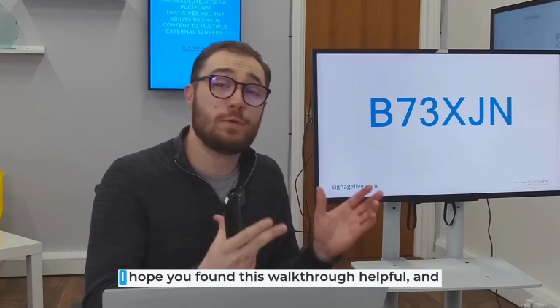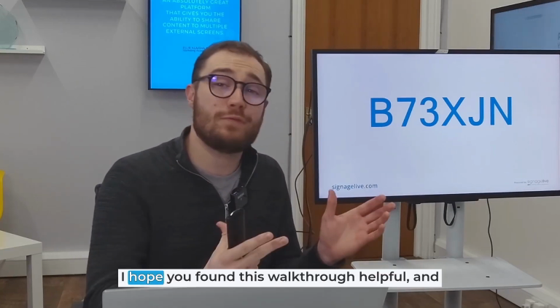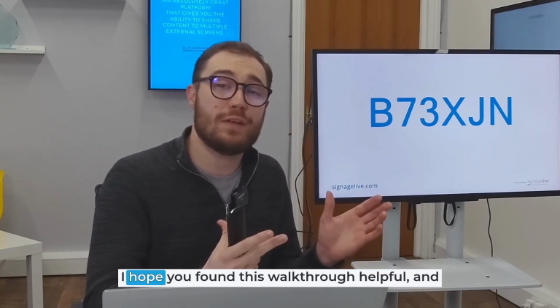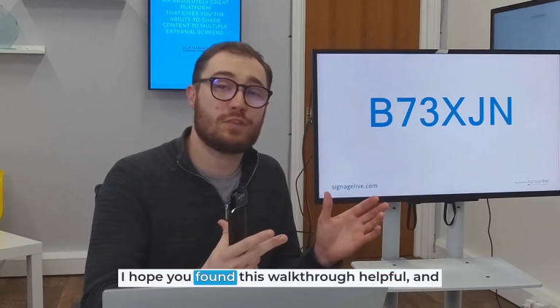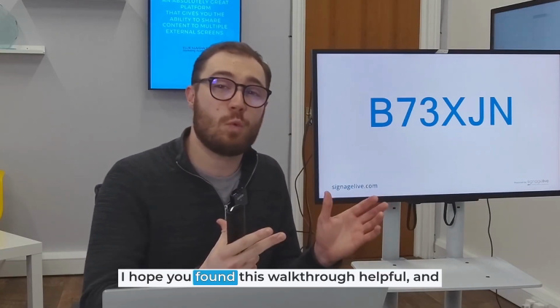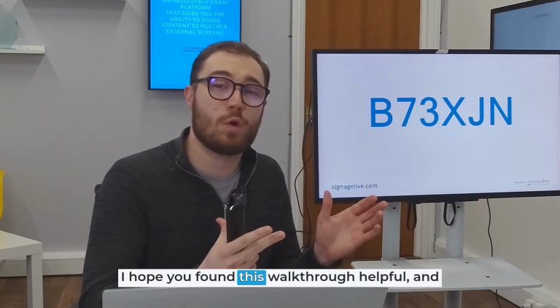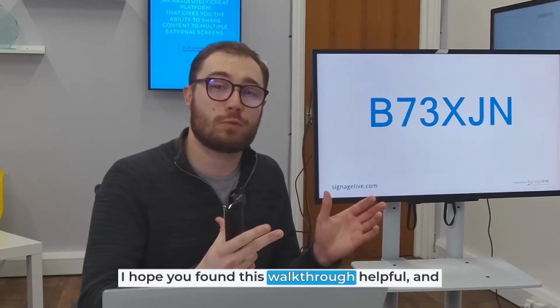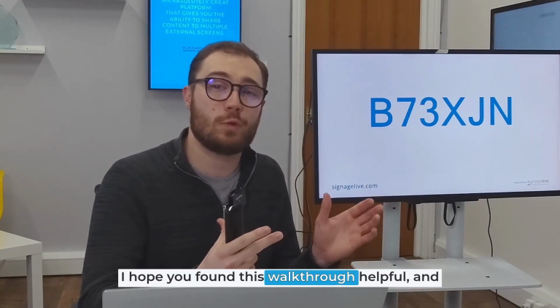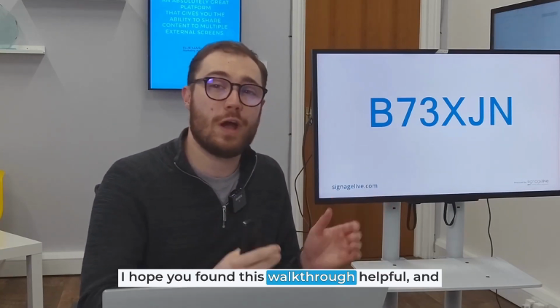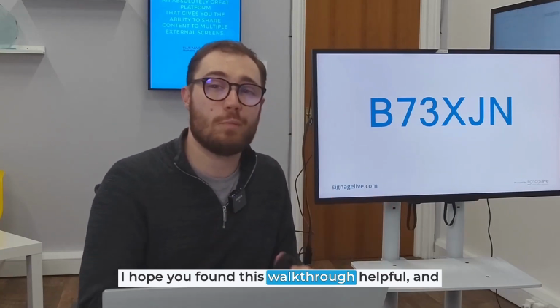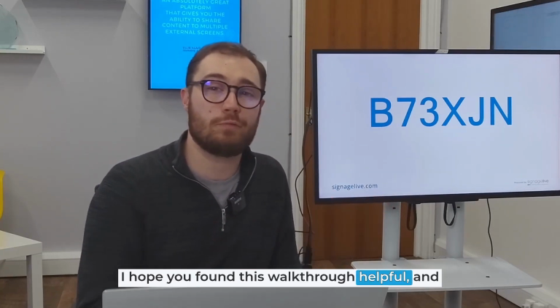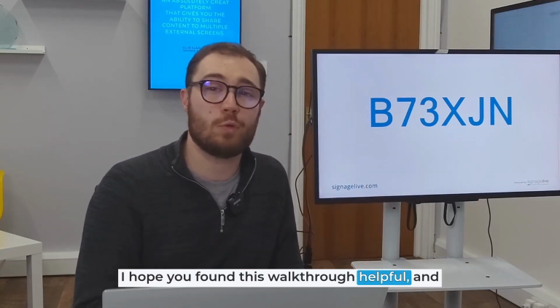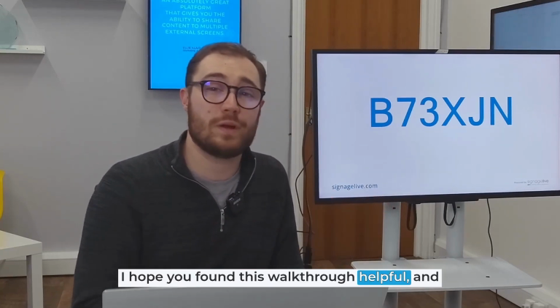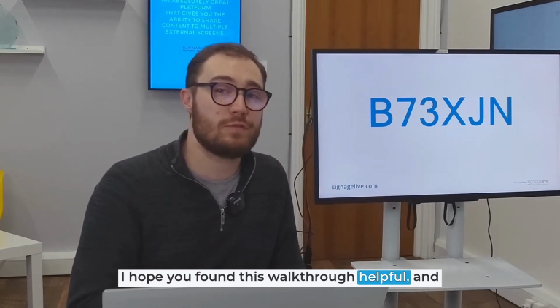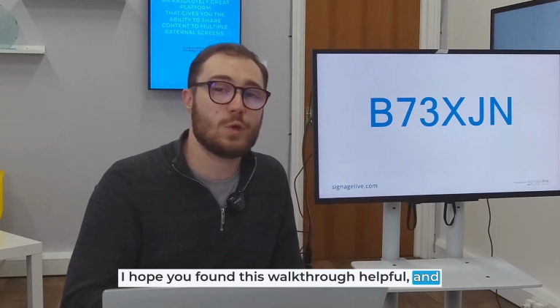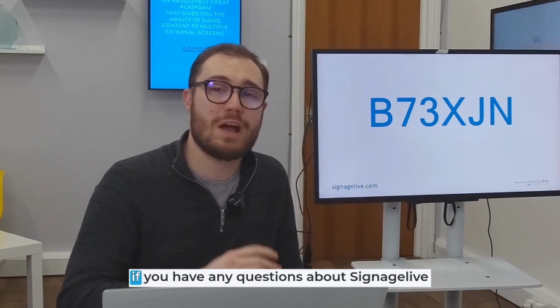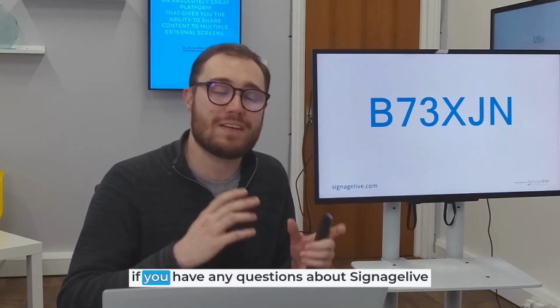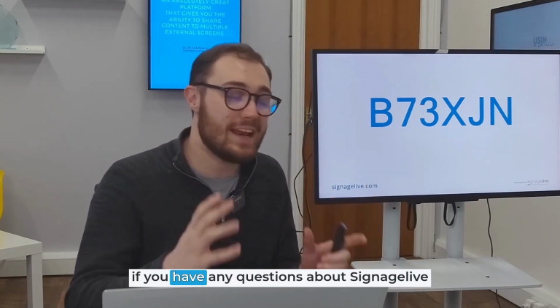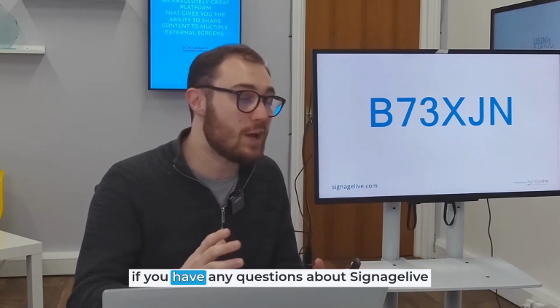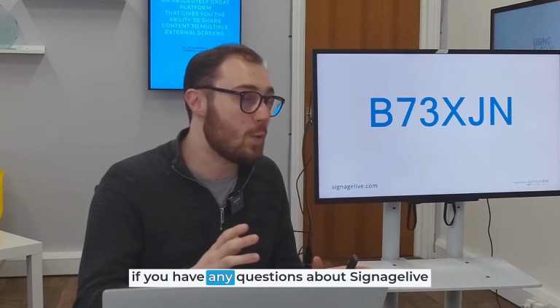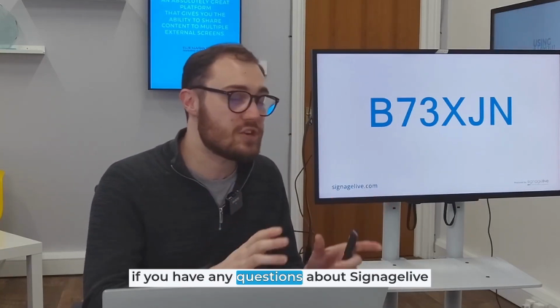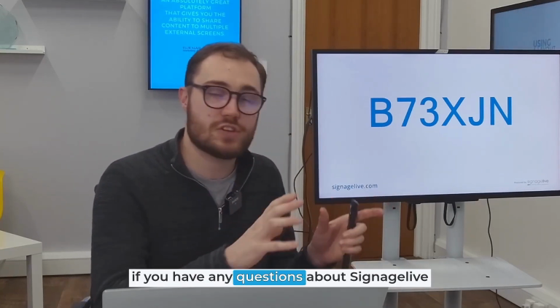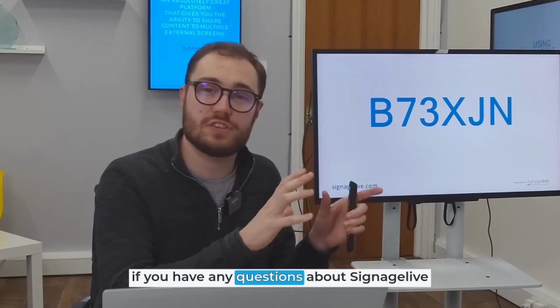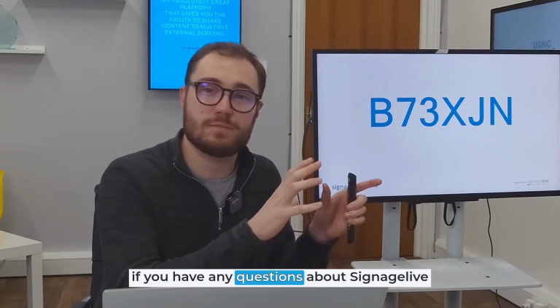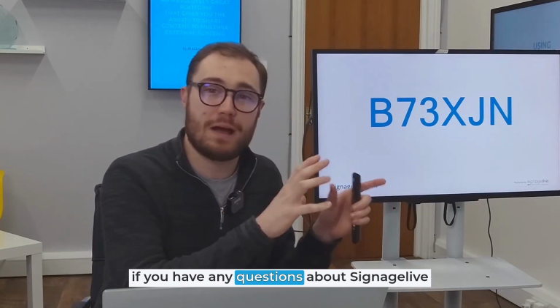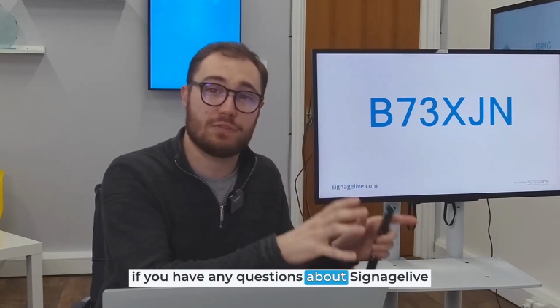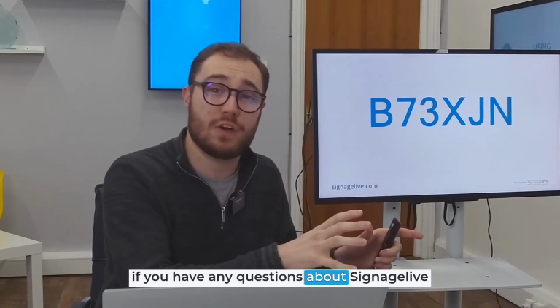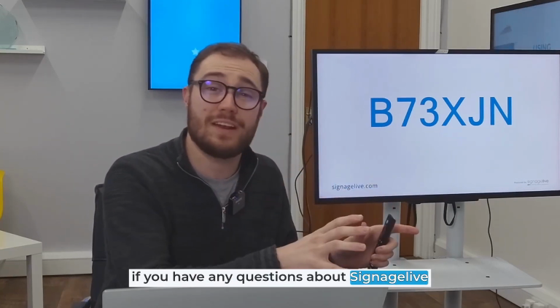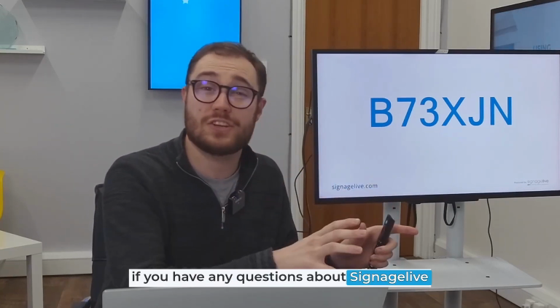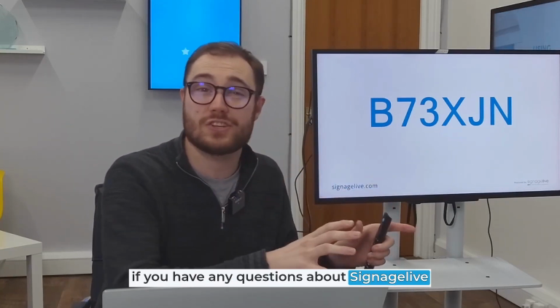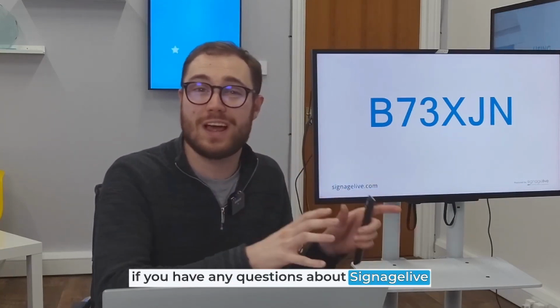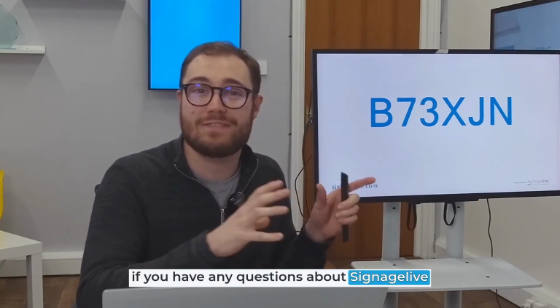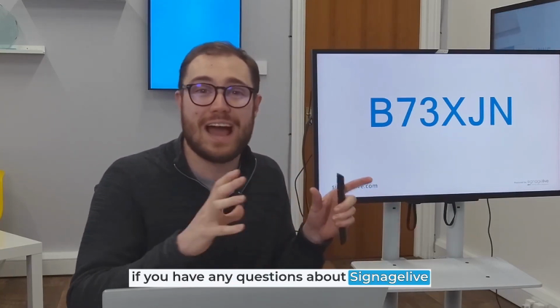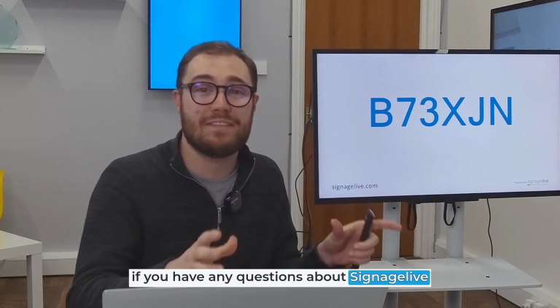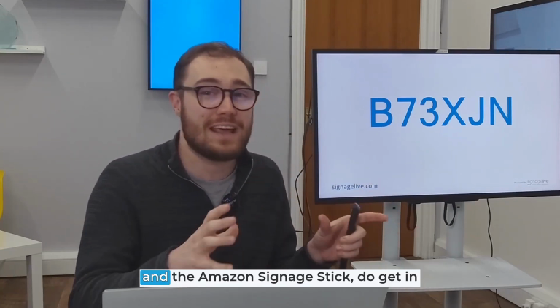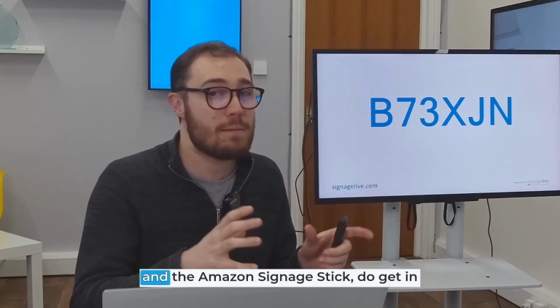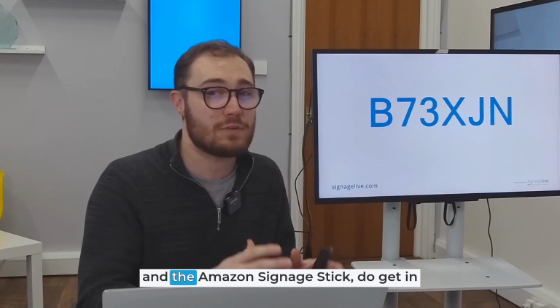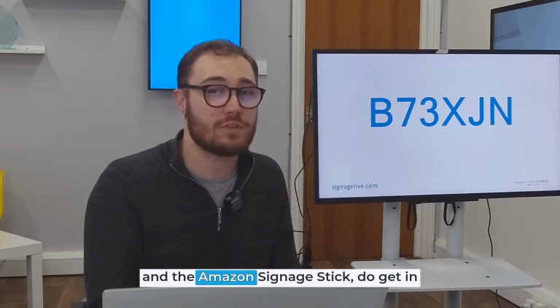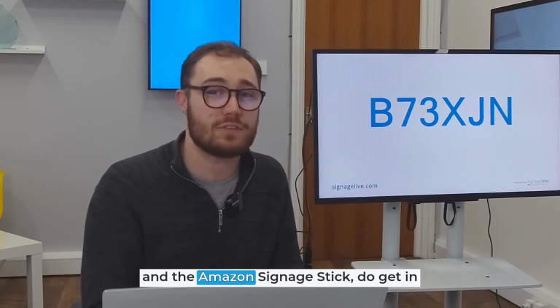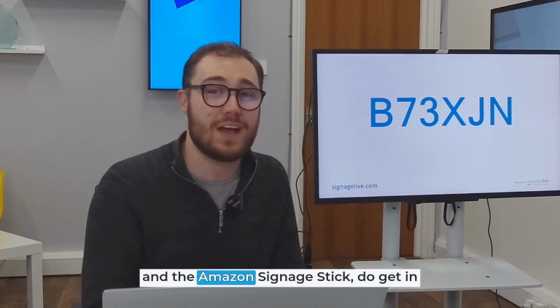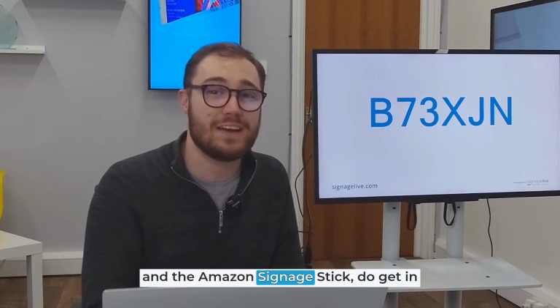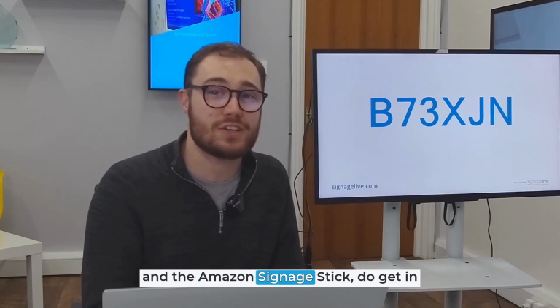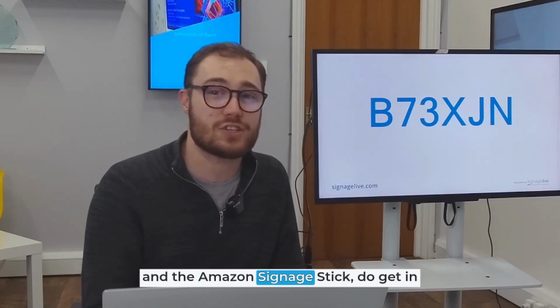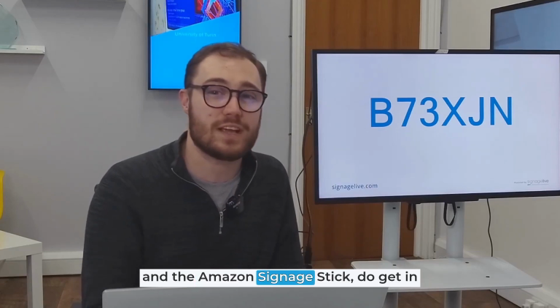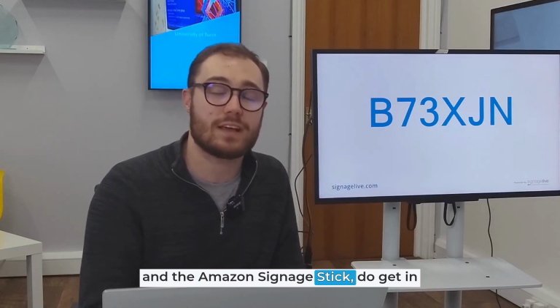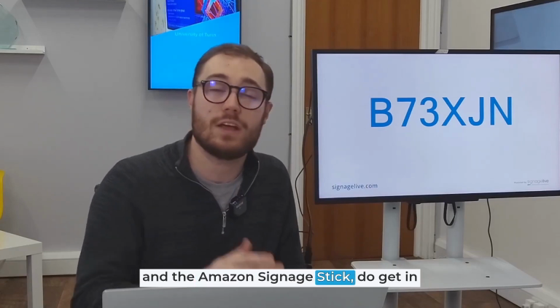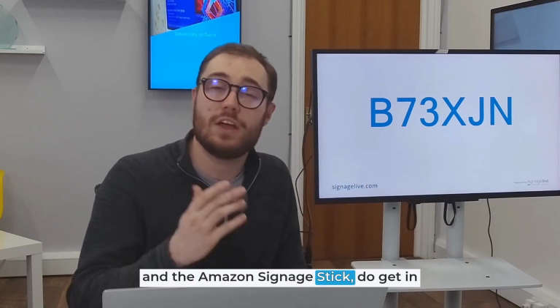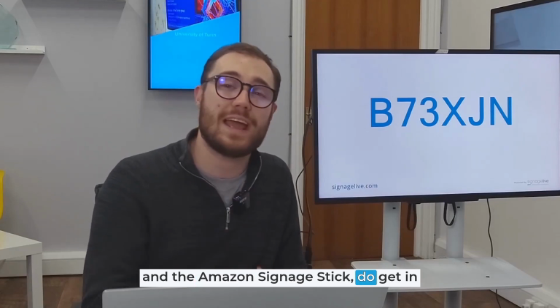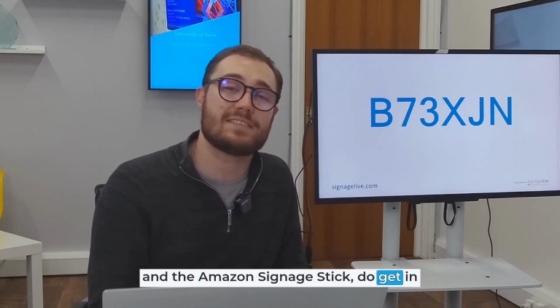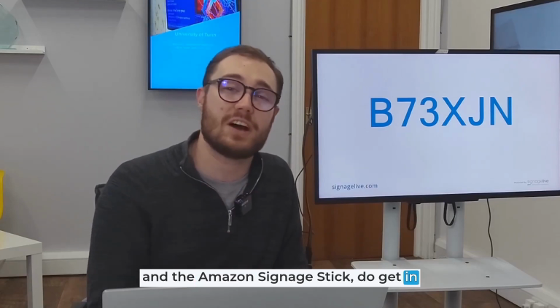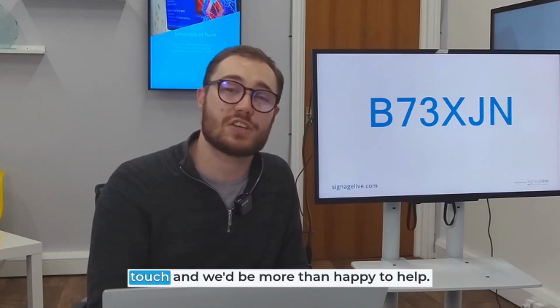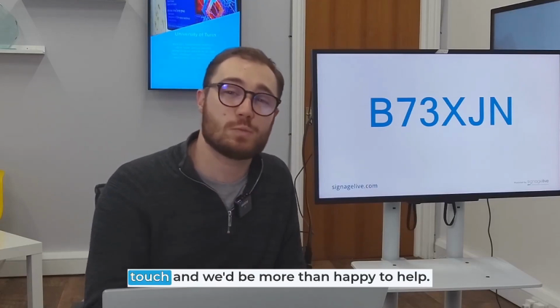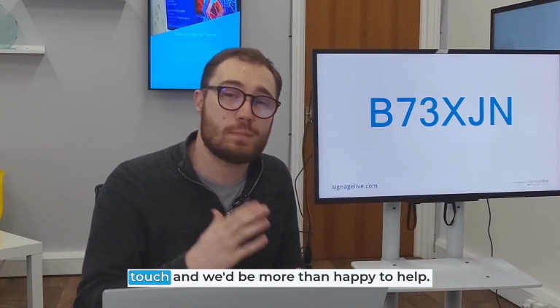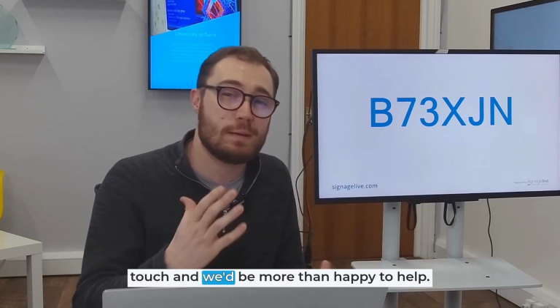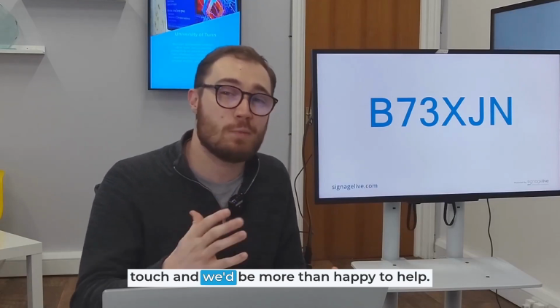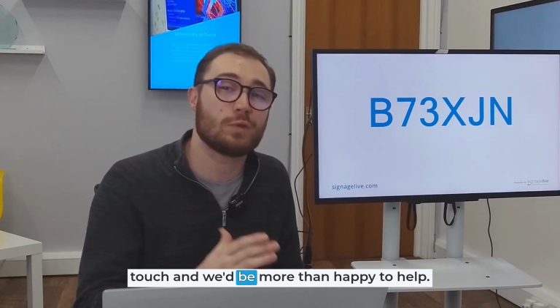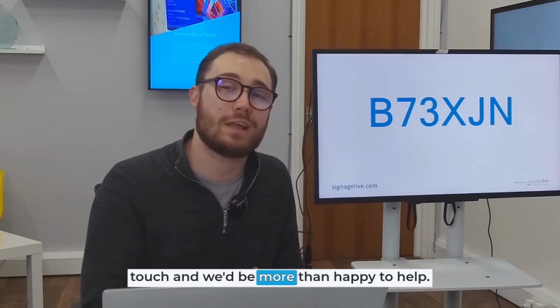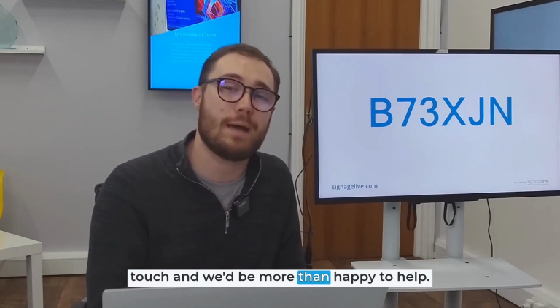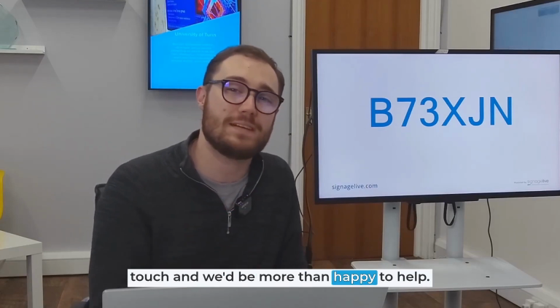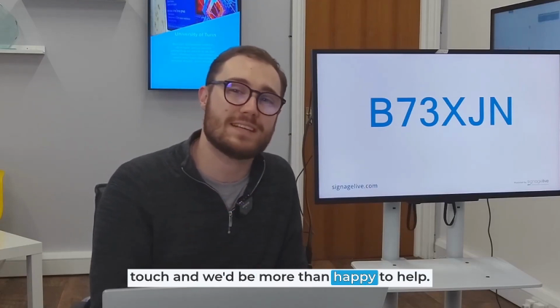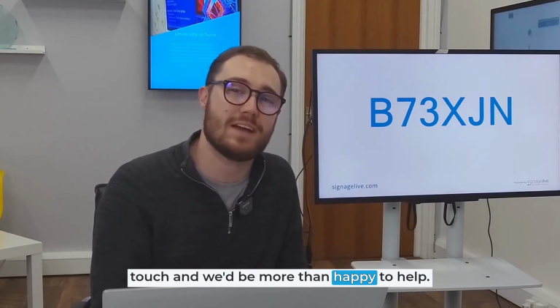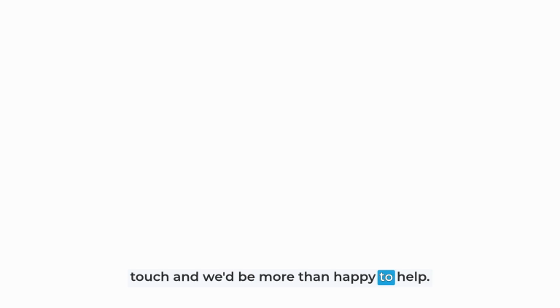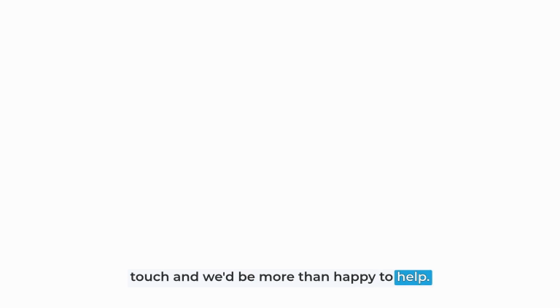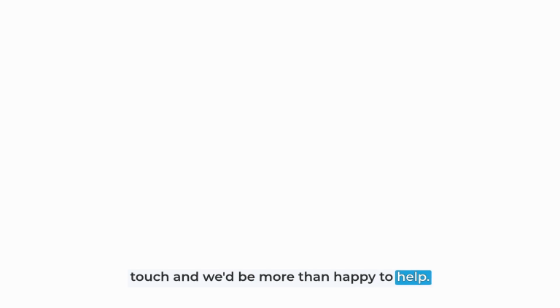I hope you found this walkthrough helpful. If you have any questions about Signage Live and the Amazon Signage Stick, do get in touch and we'd be more than happy to help.